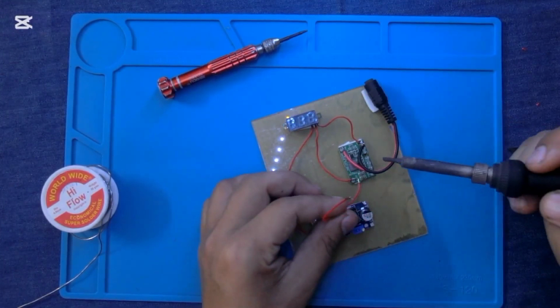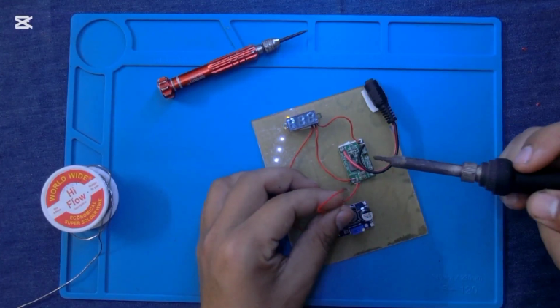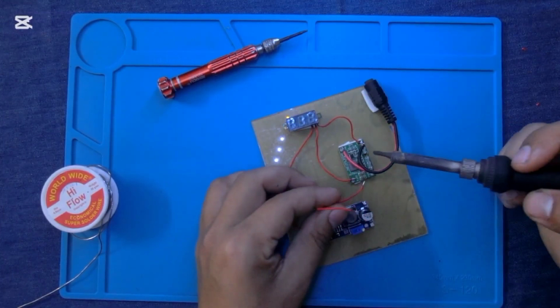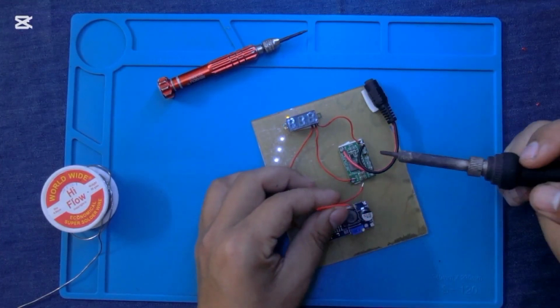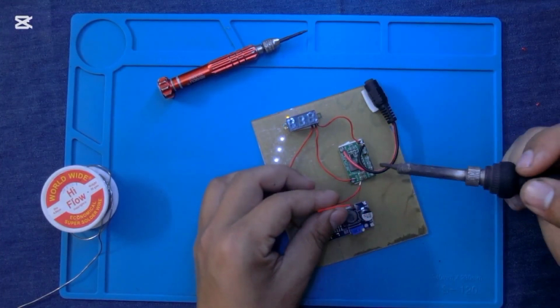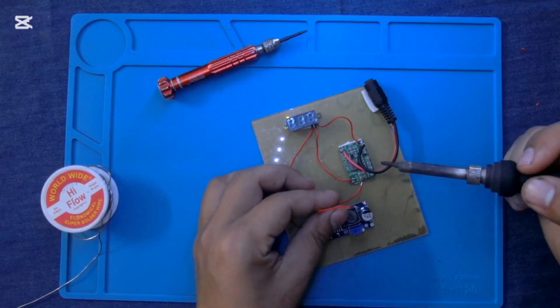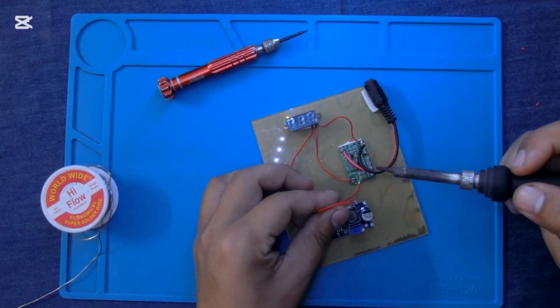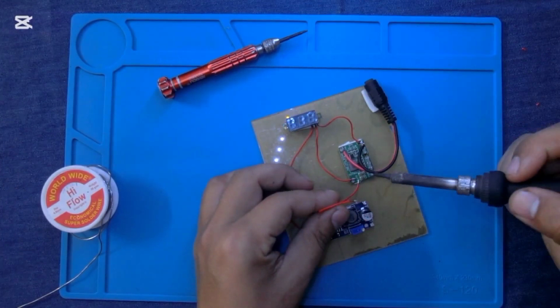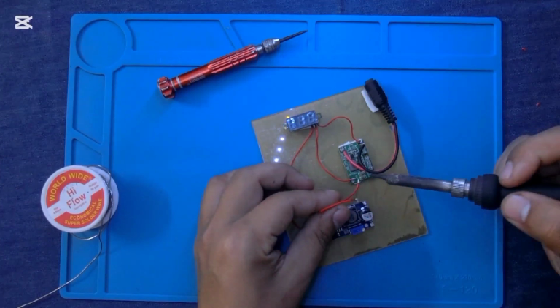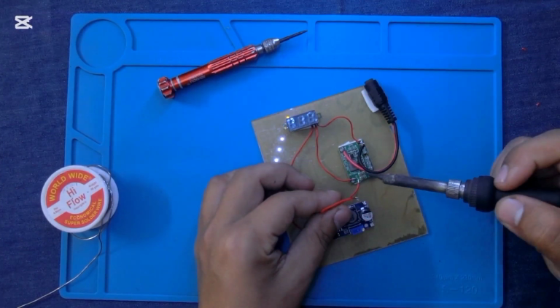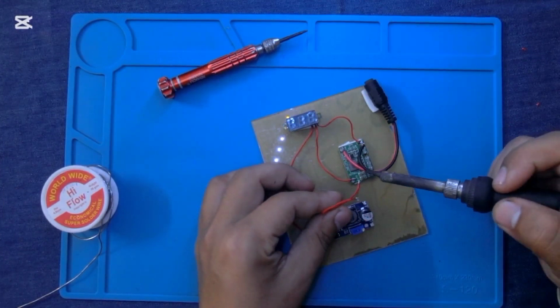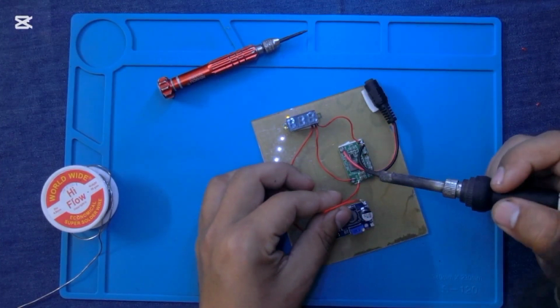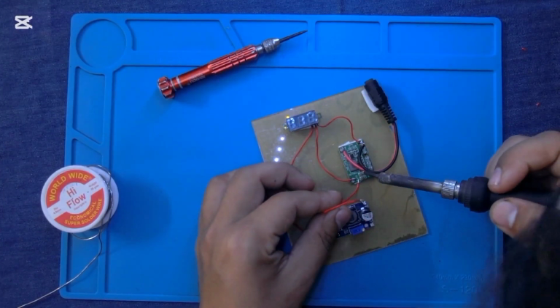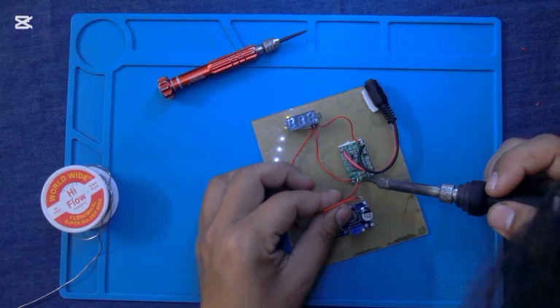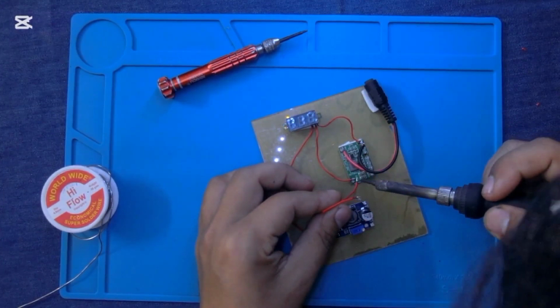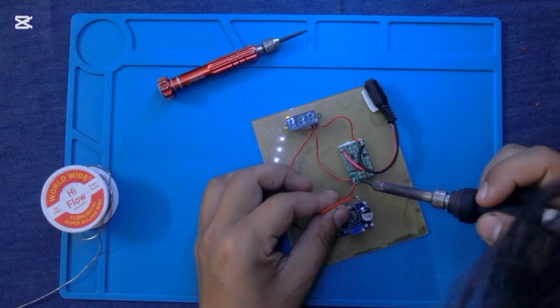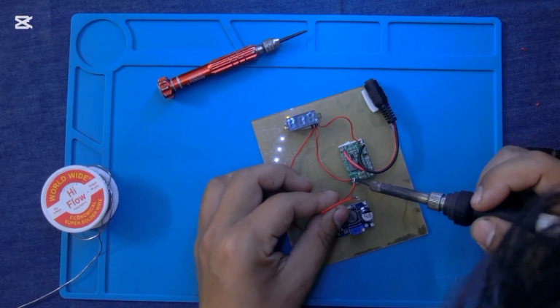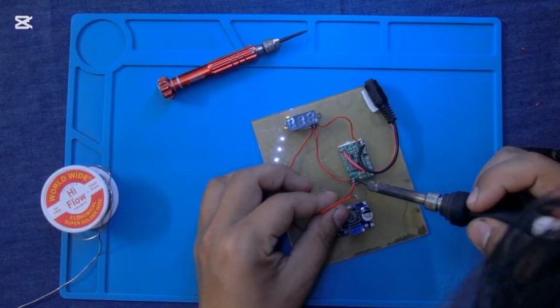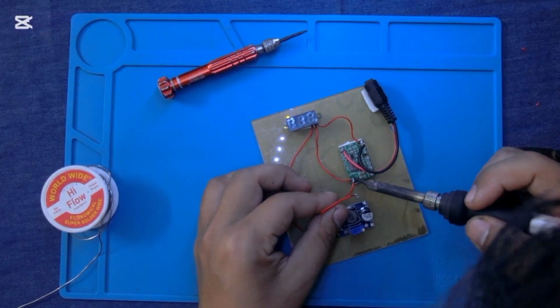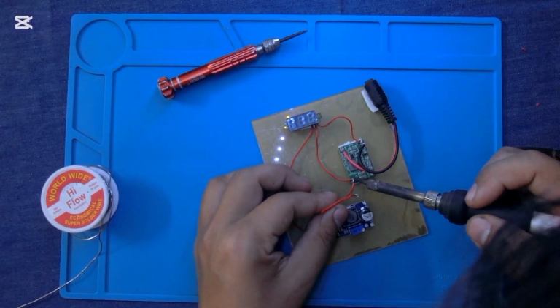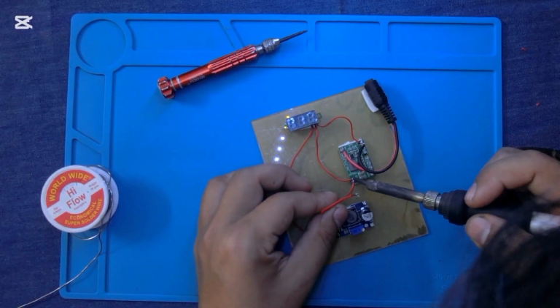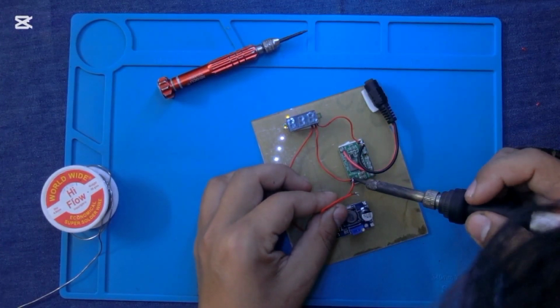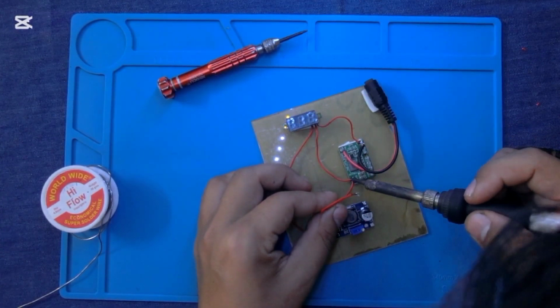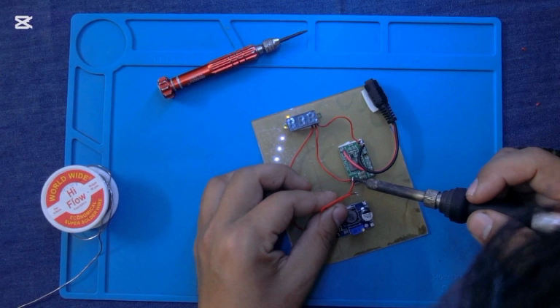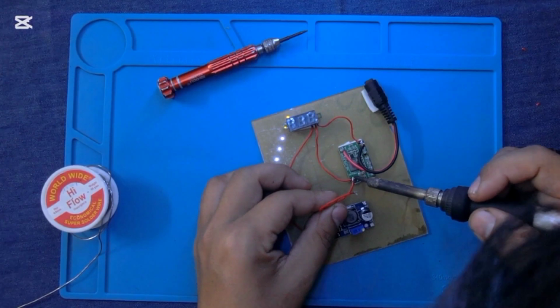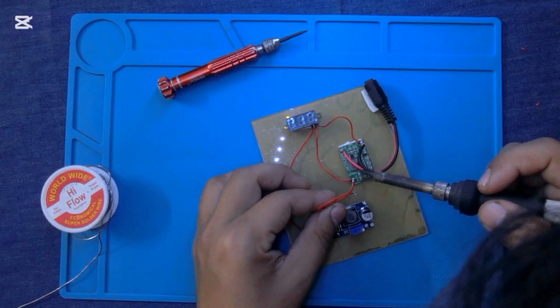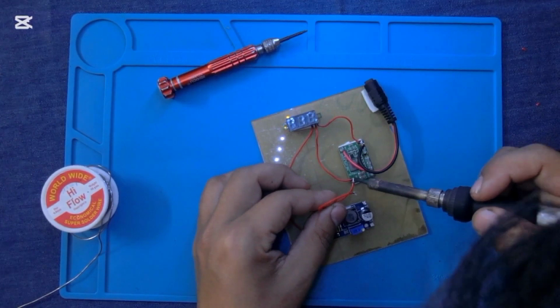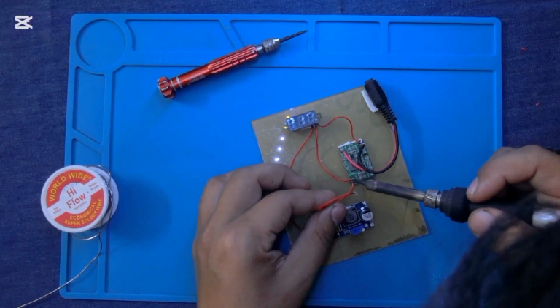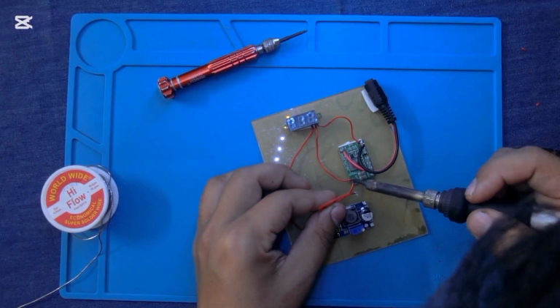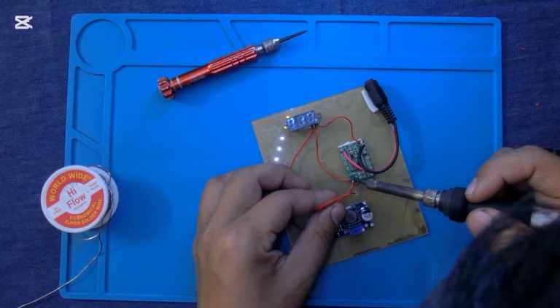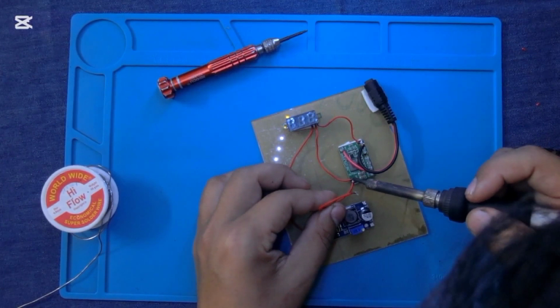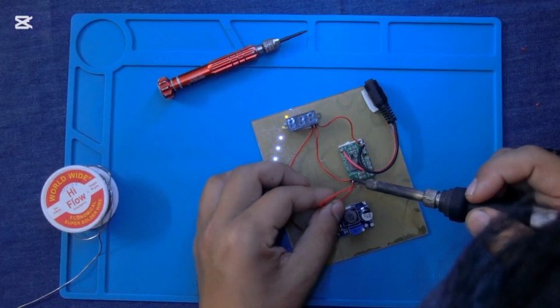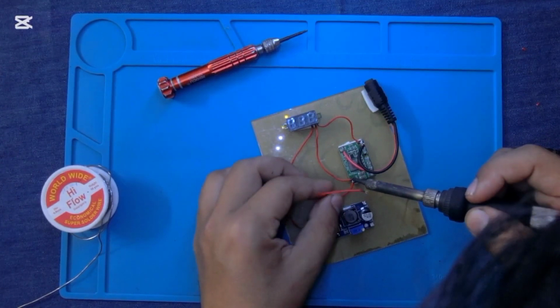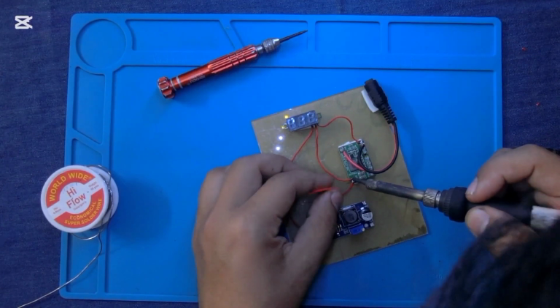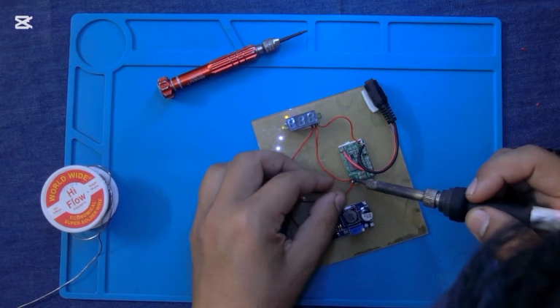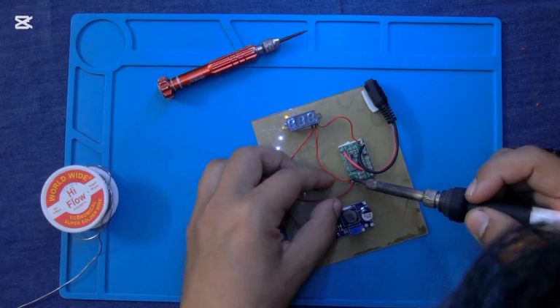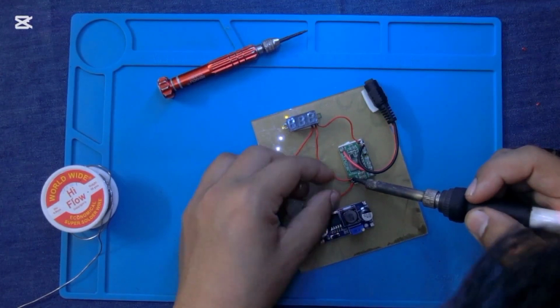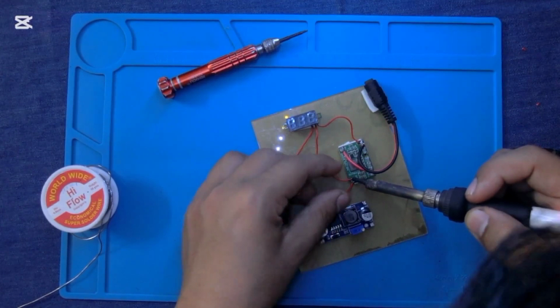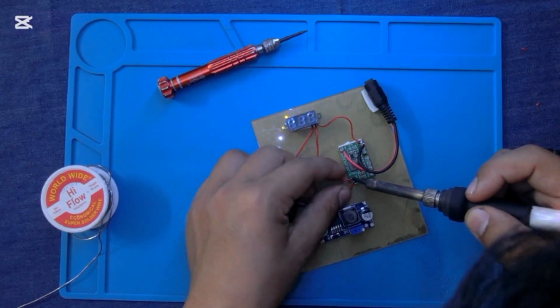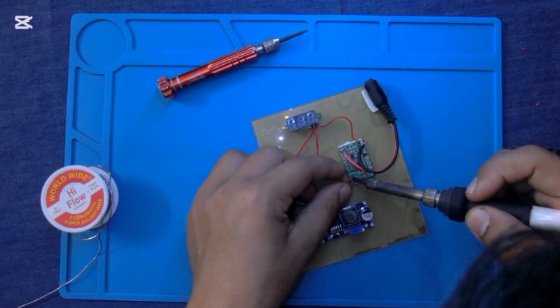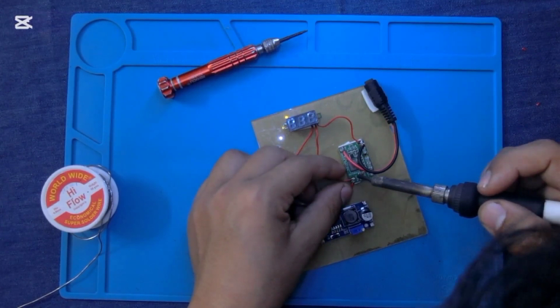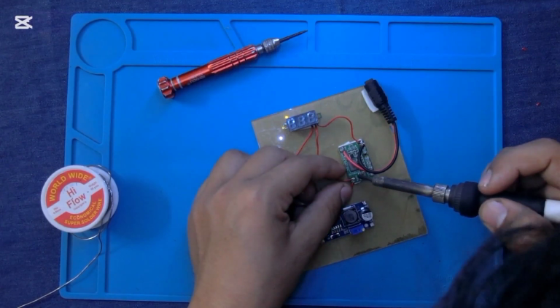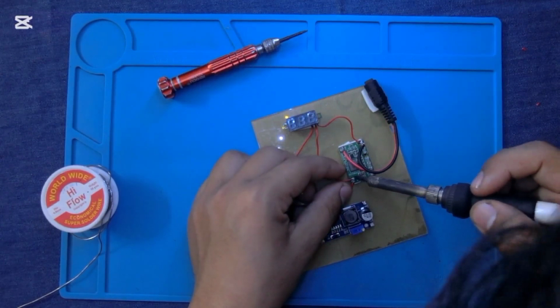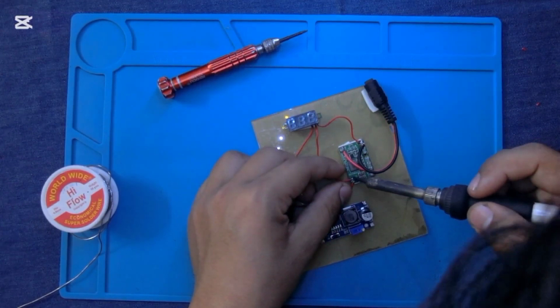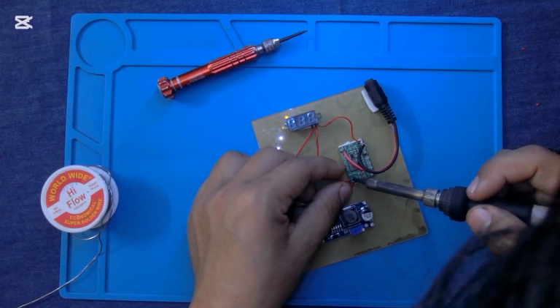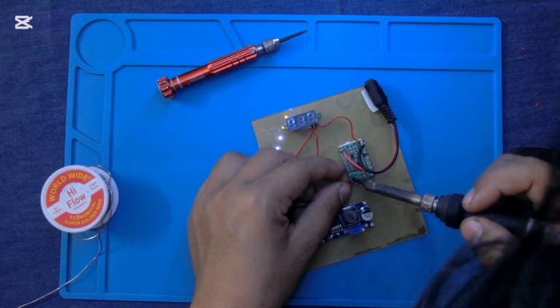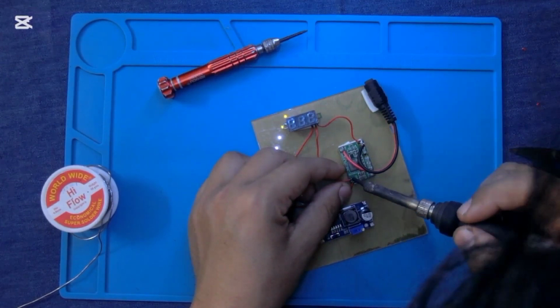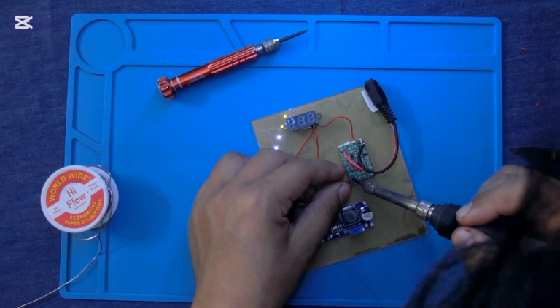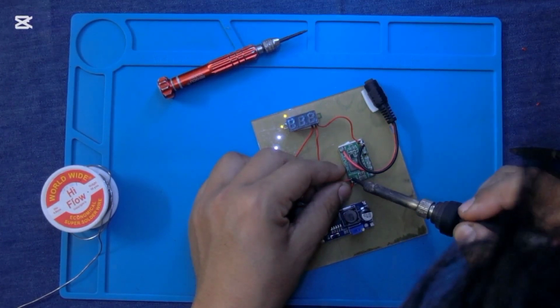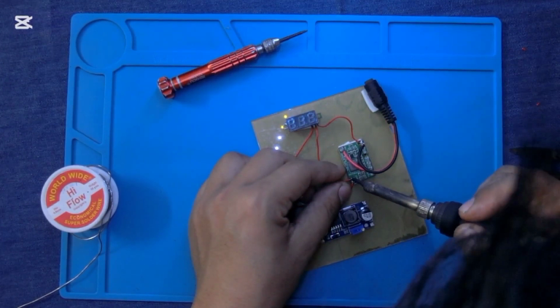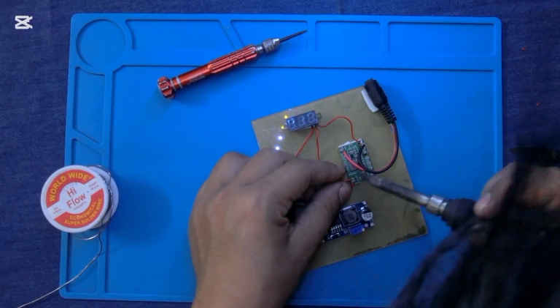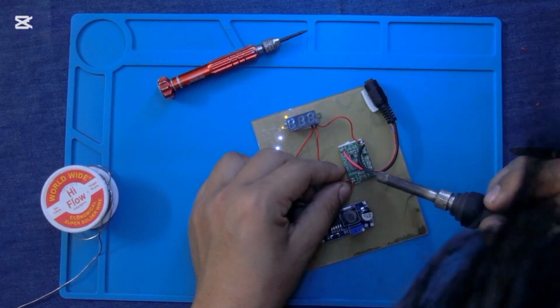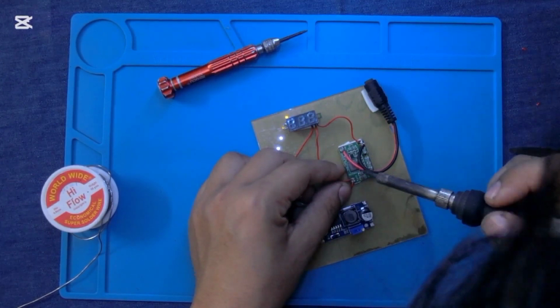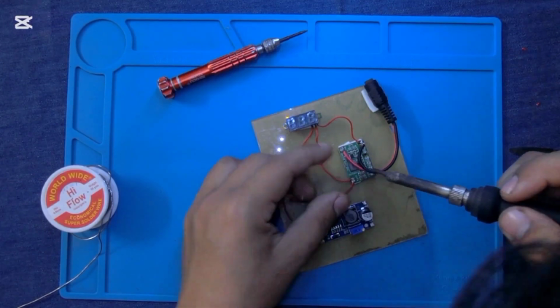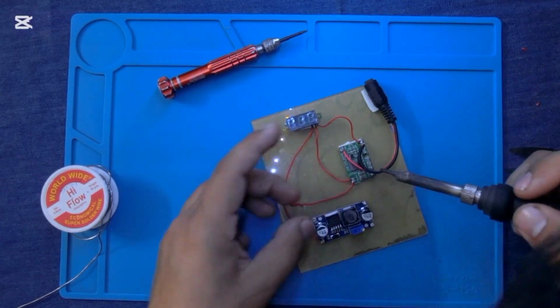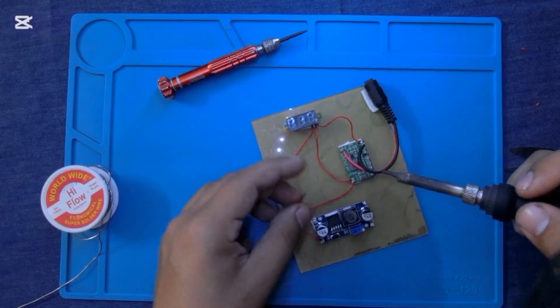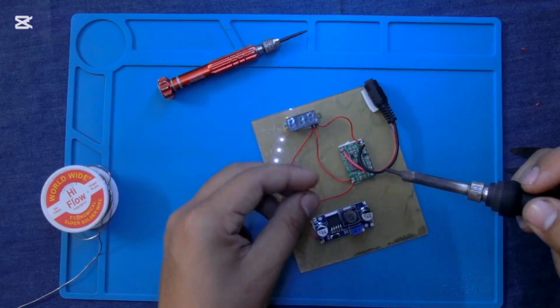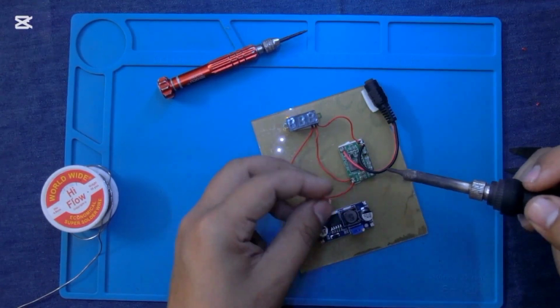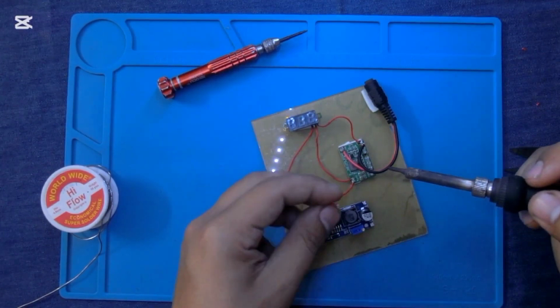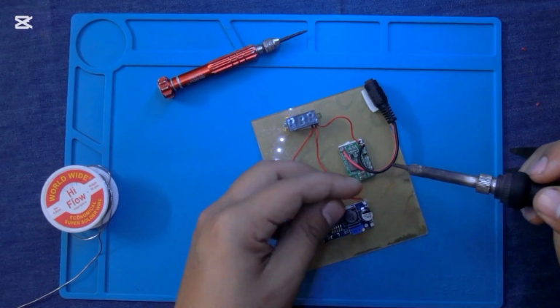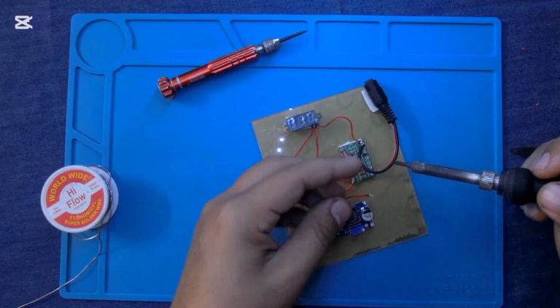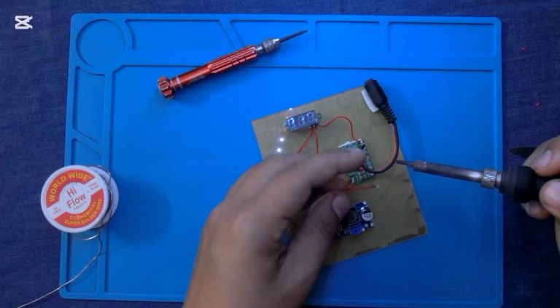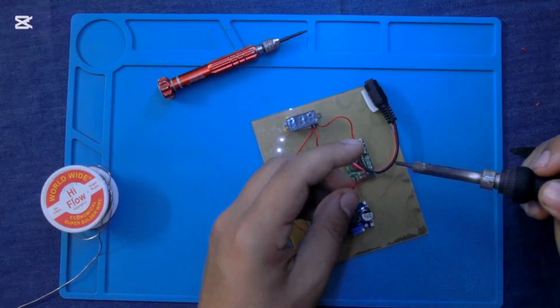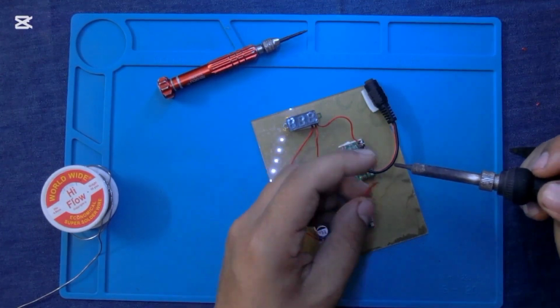From here, I am giving DC 4.5V to the voltage booster XL6009.